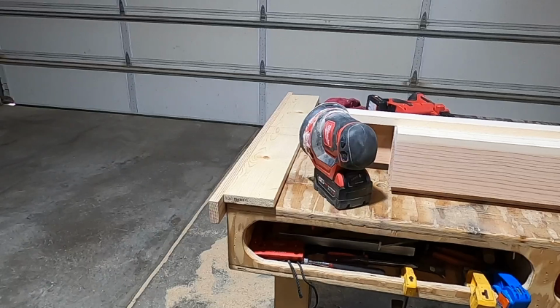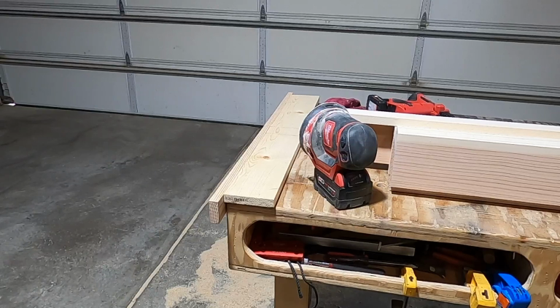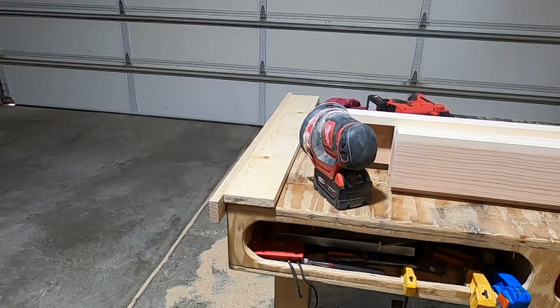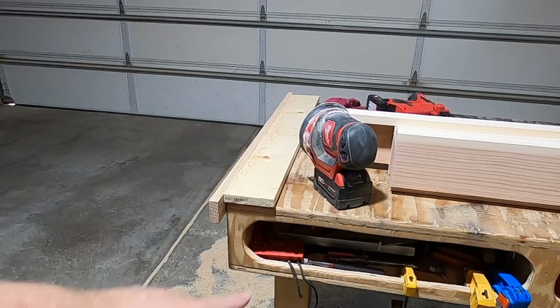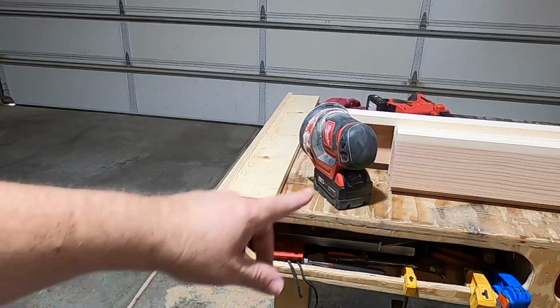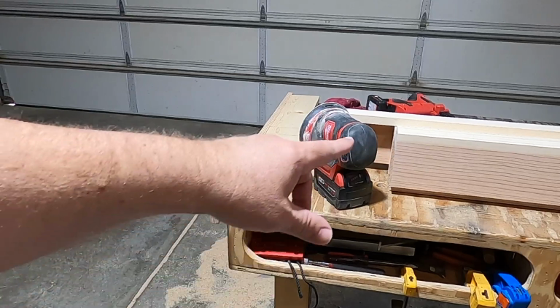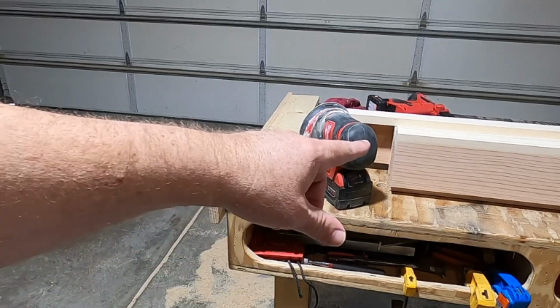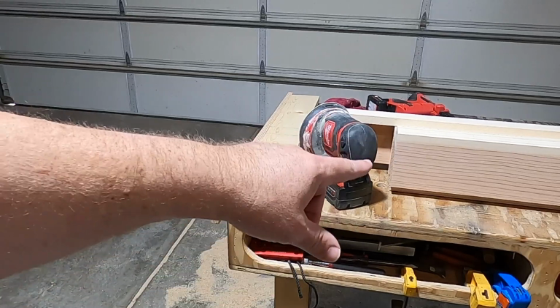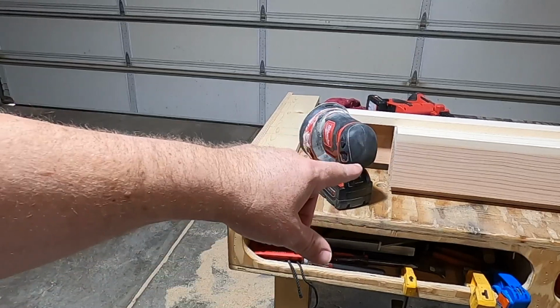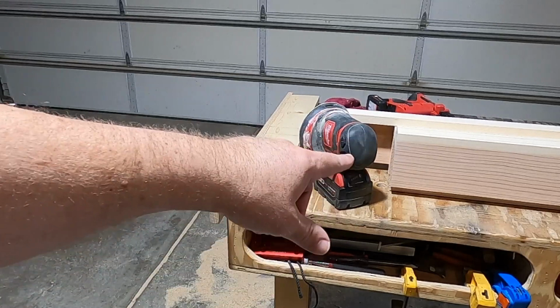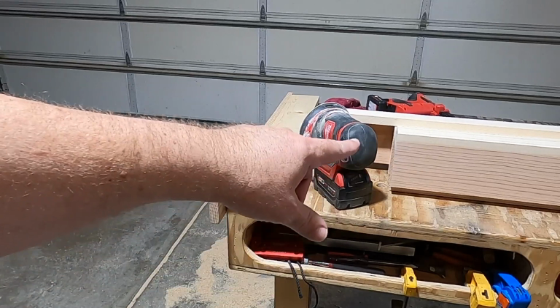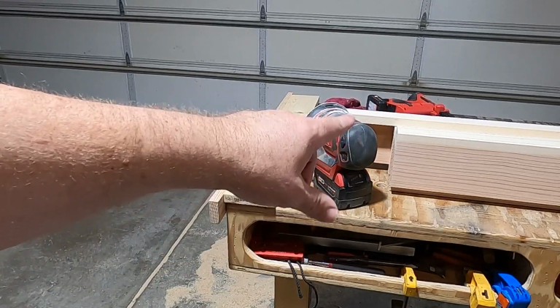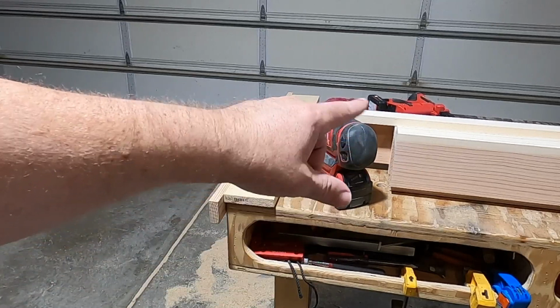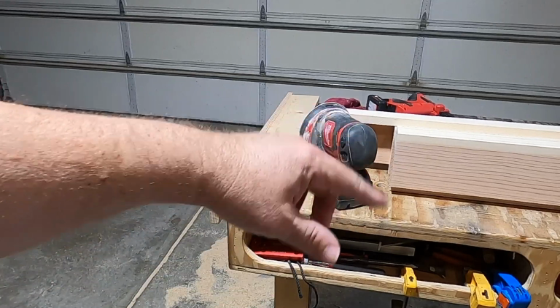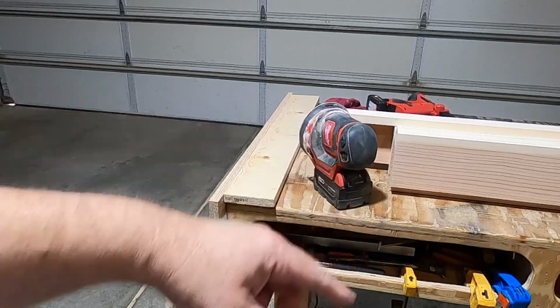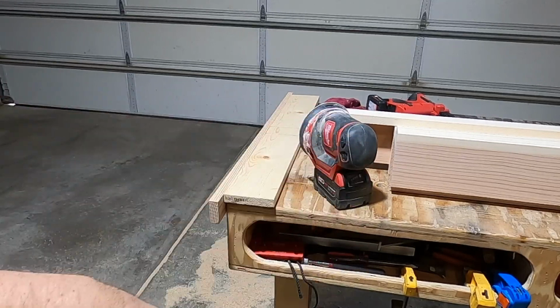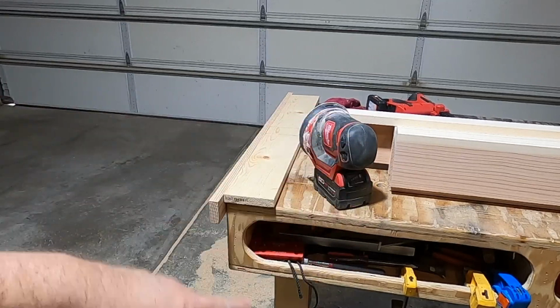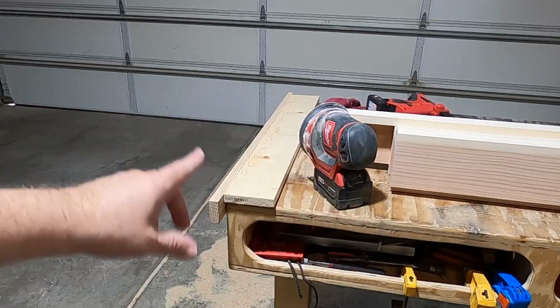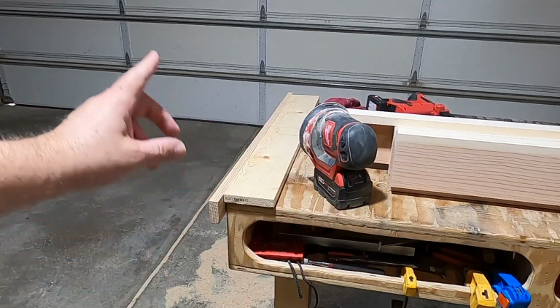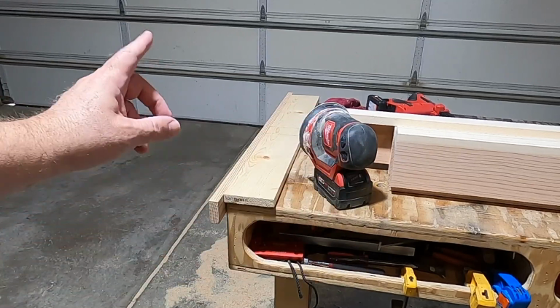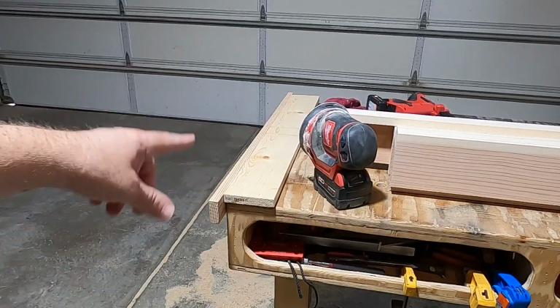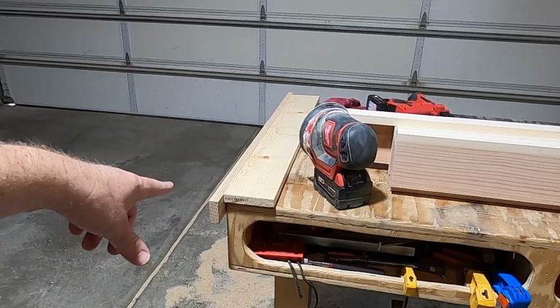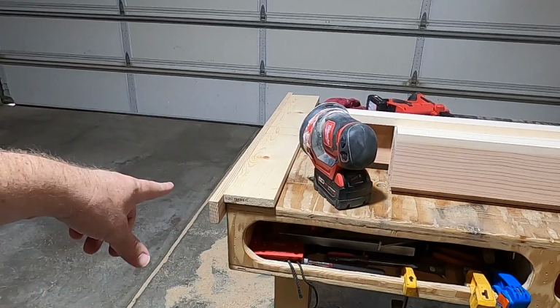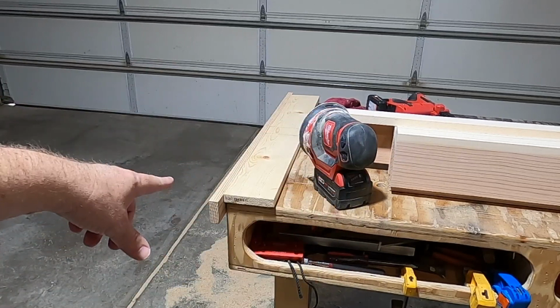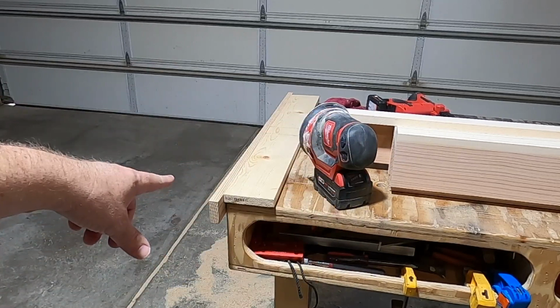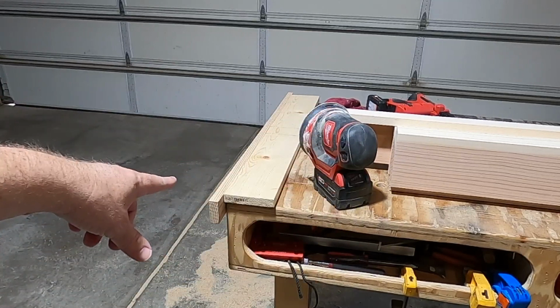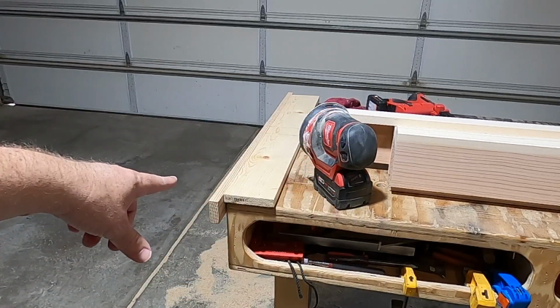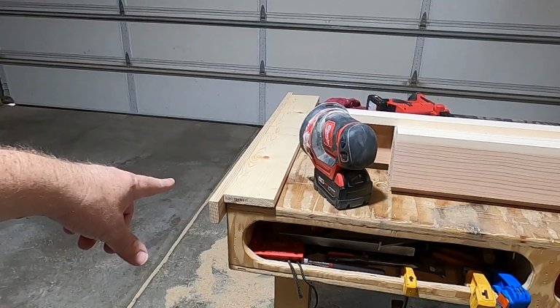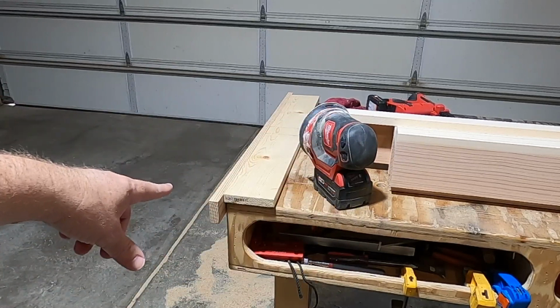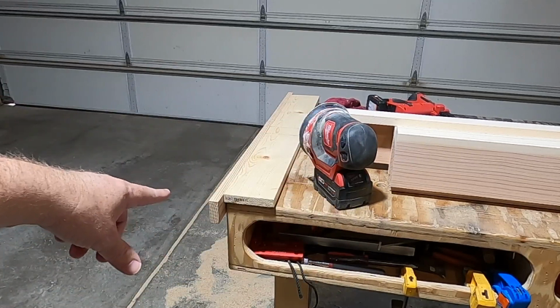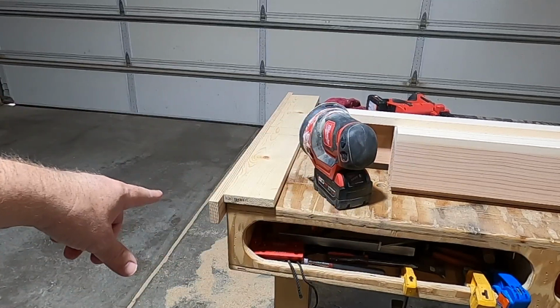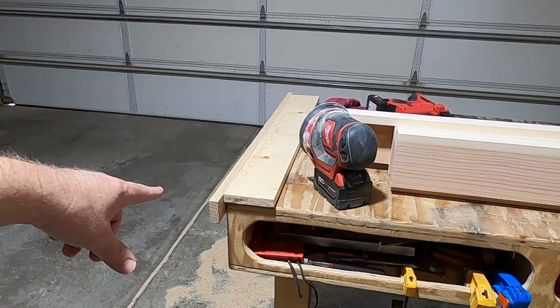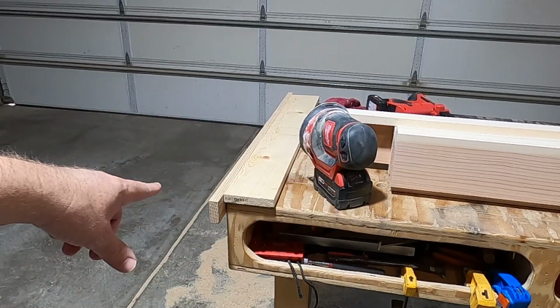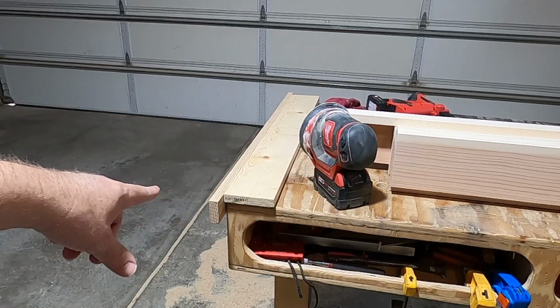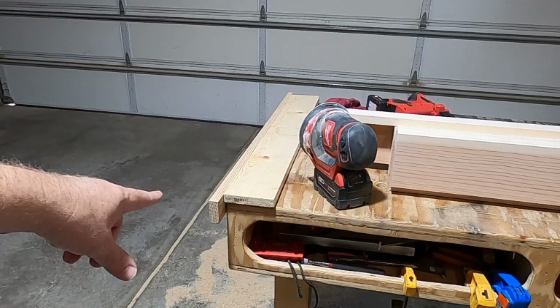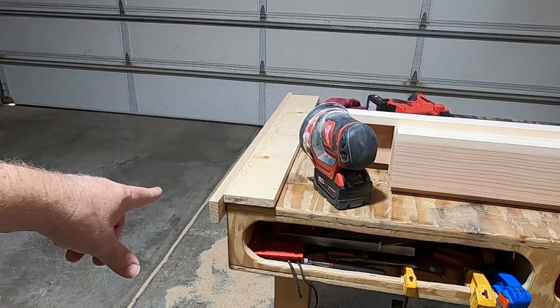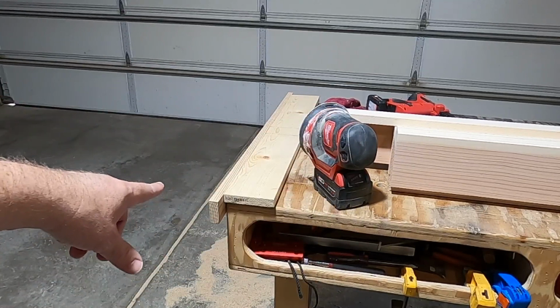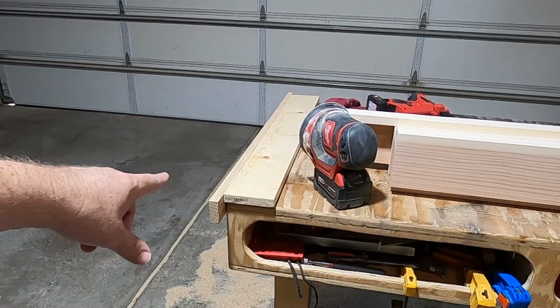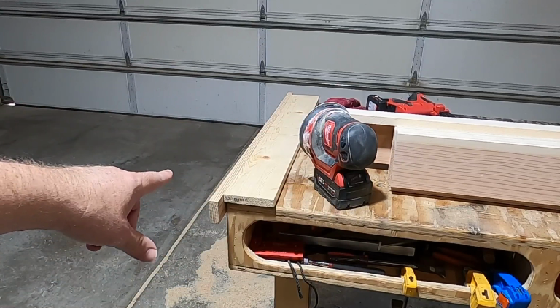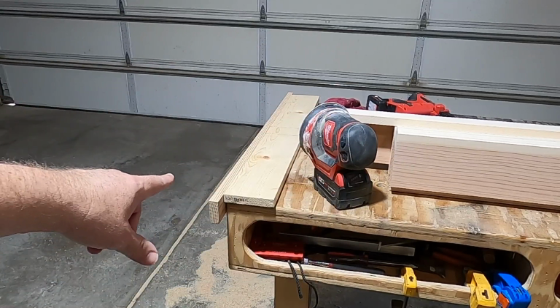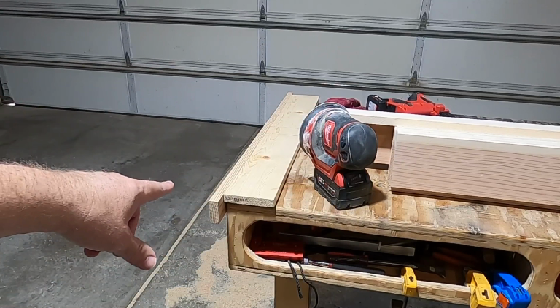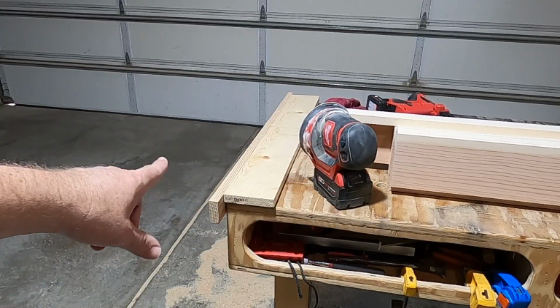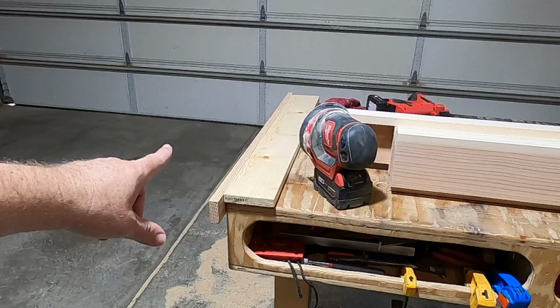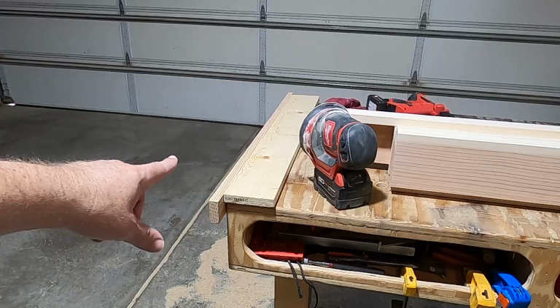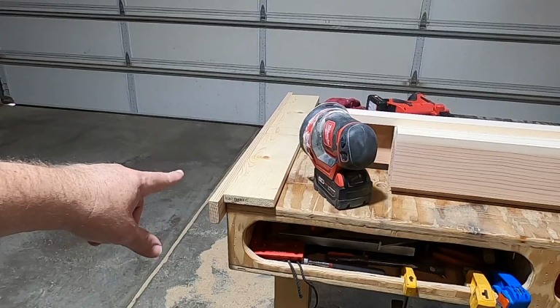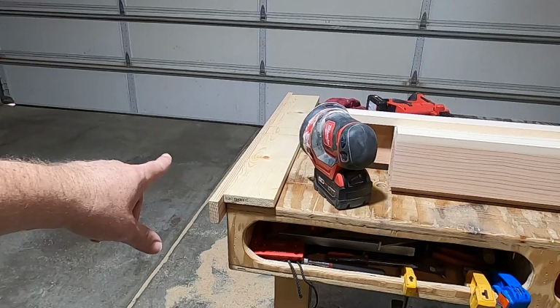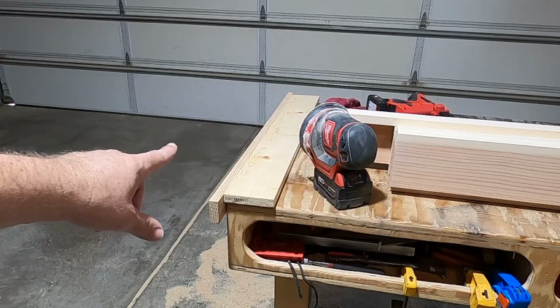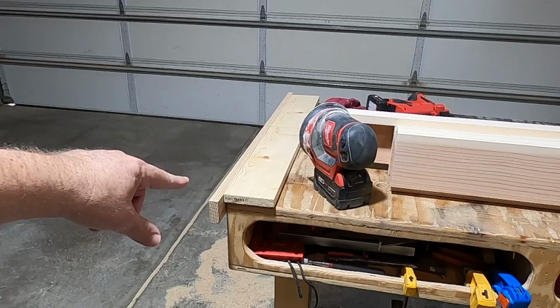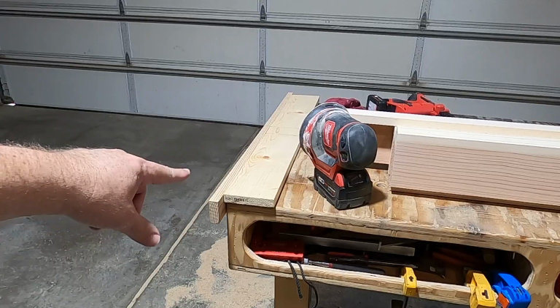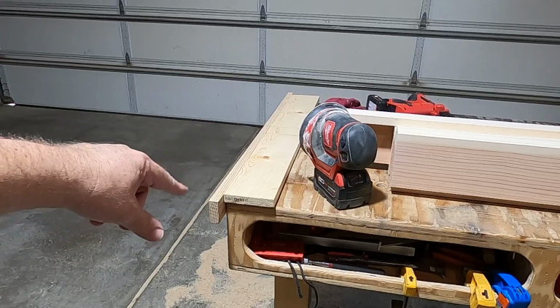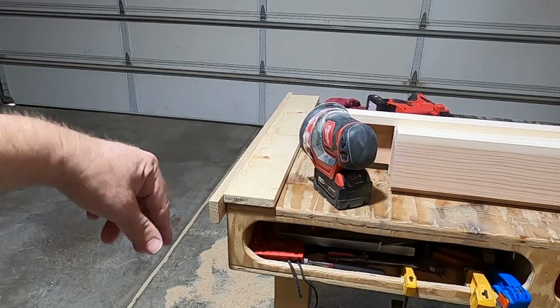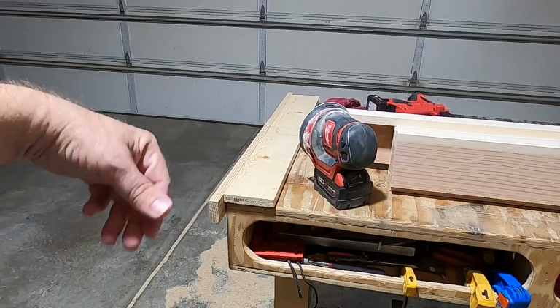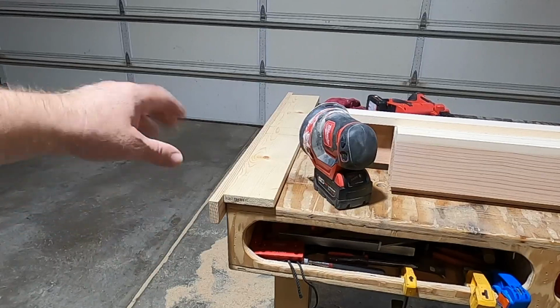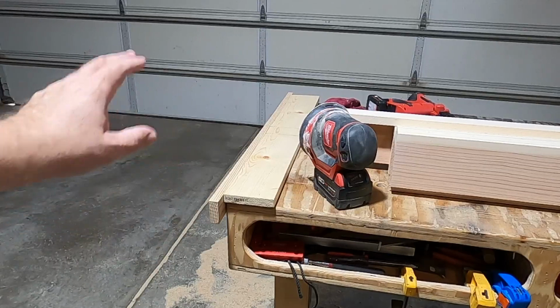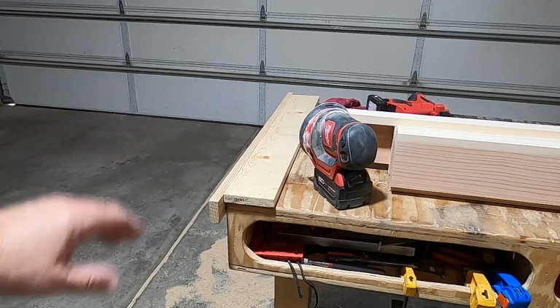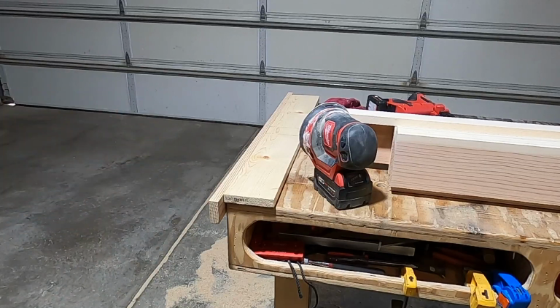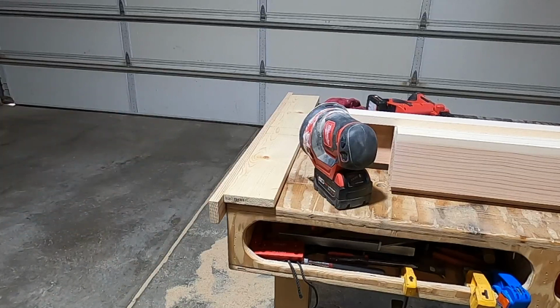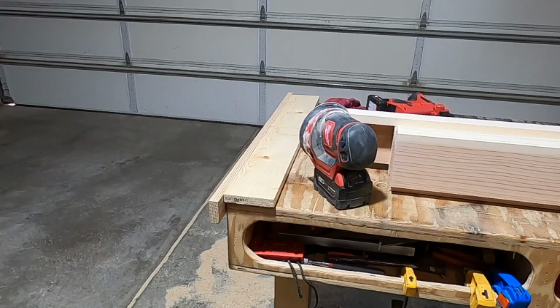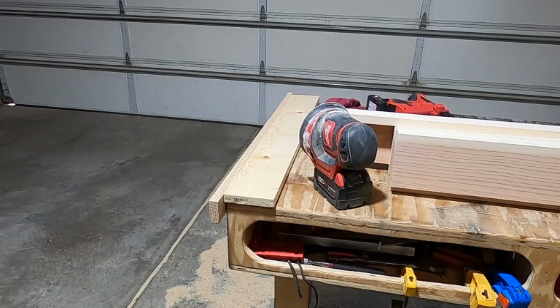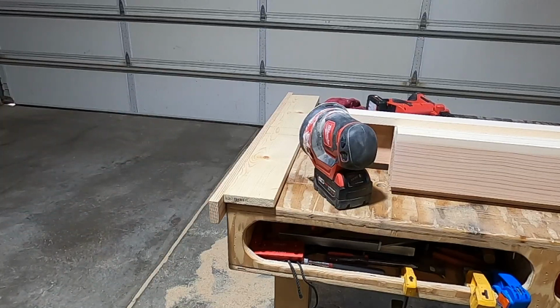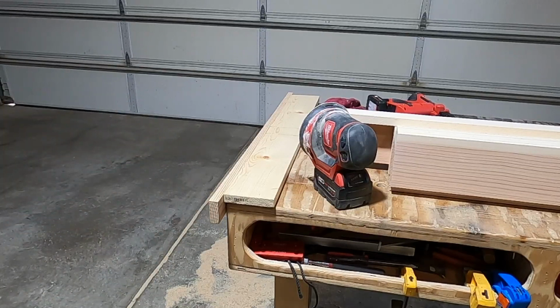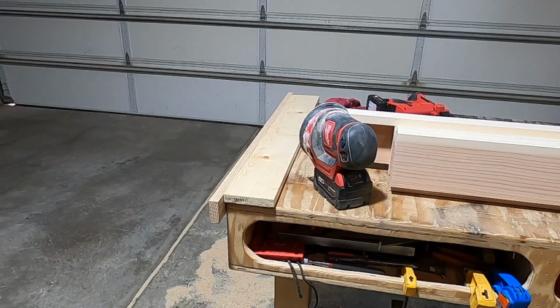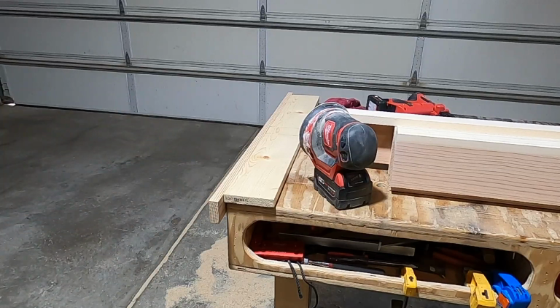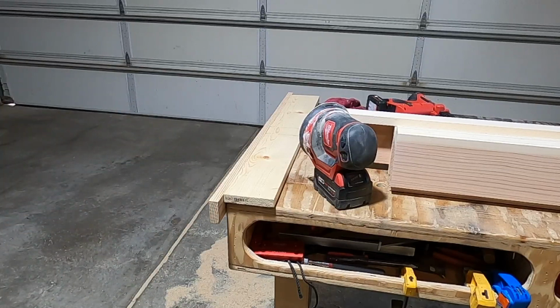The two sides and the center are done. I just finished gluing up the top, so I'm just going to finish sanding that.